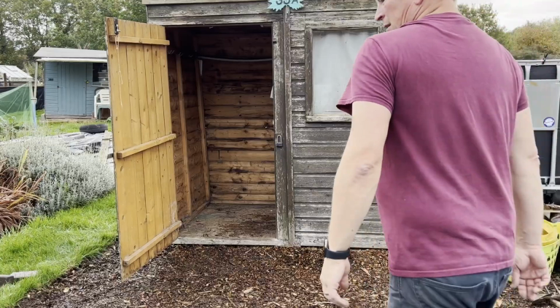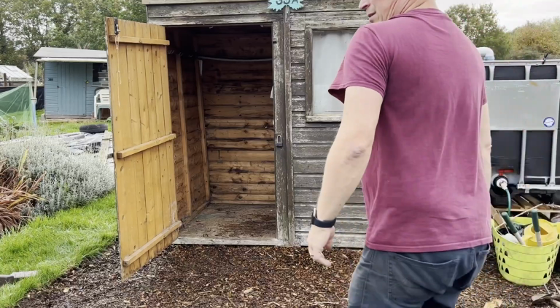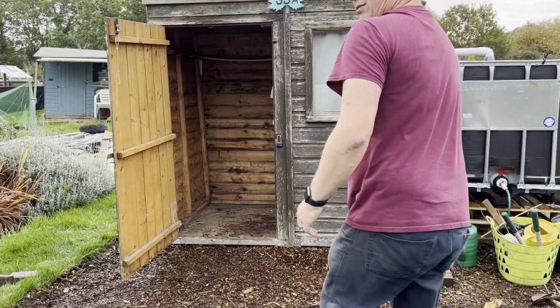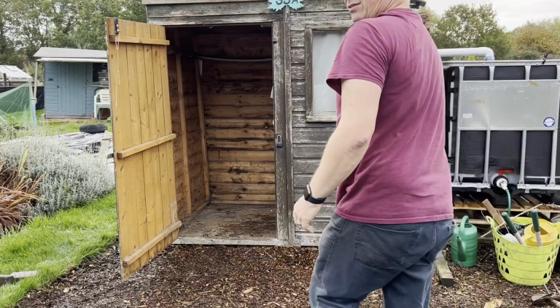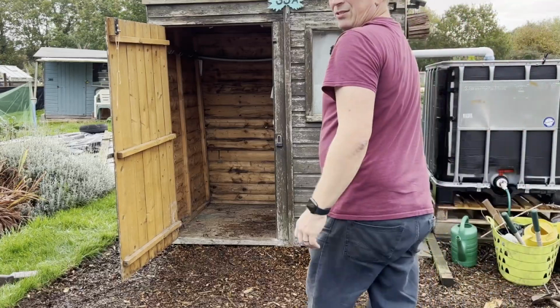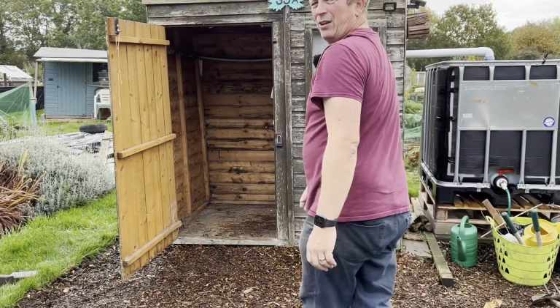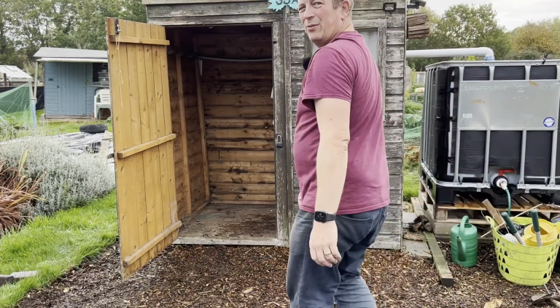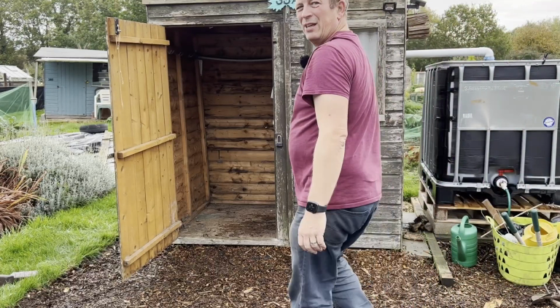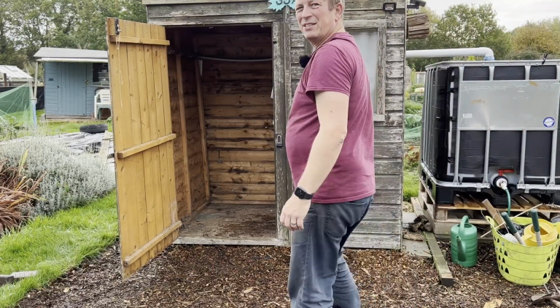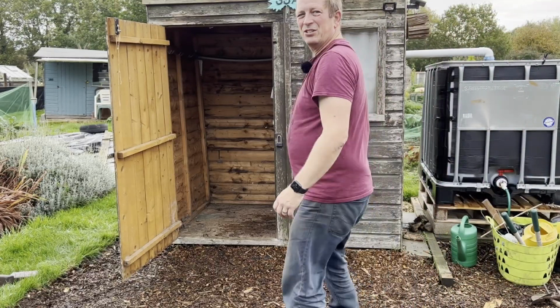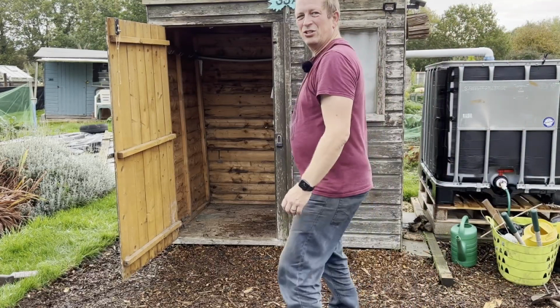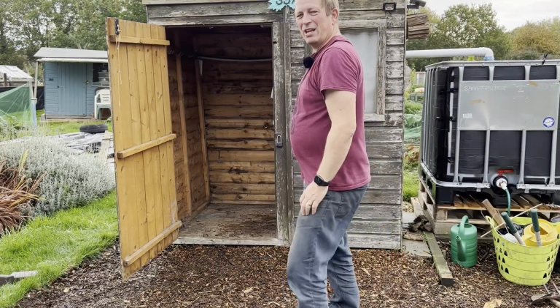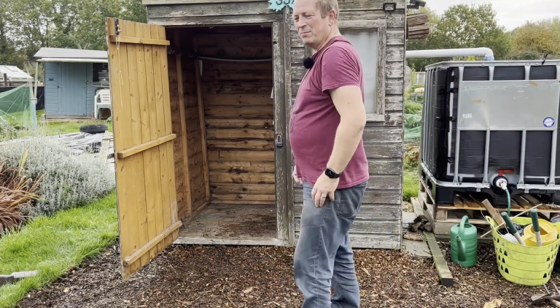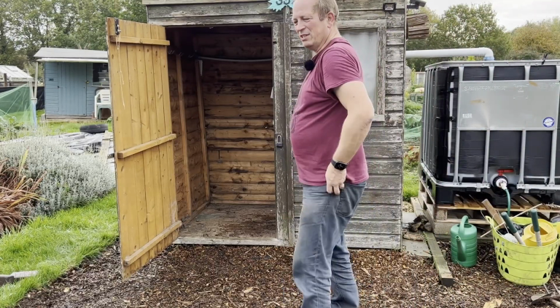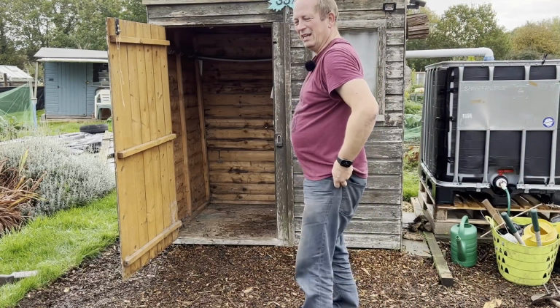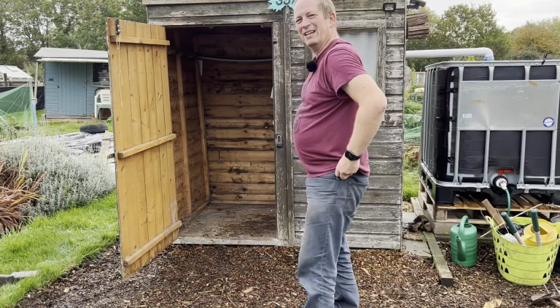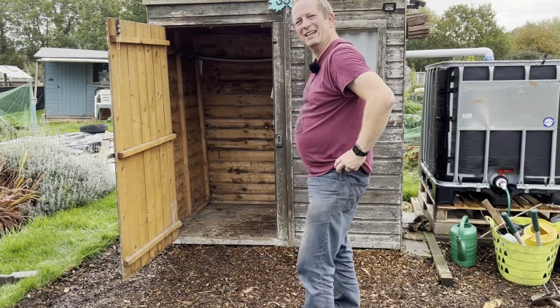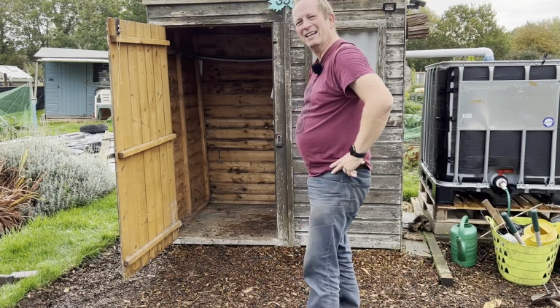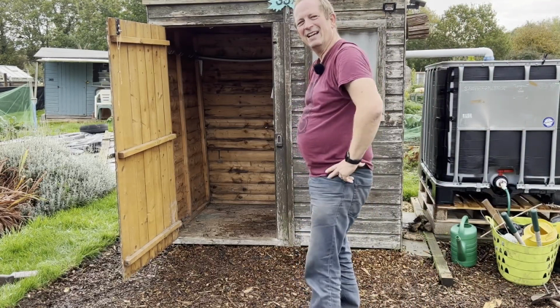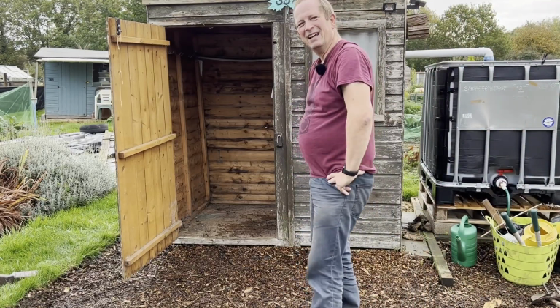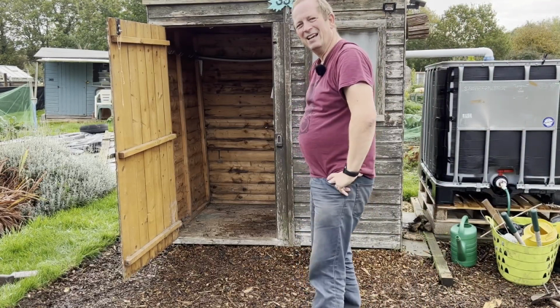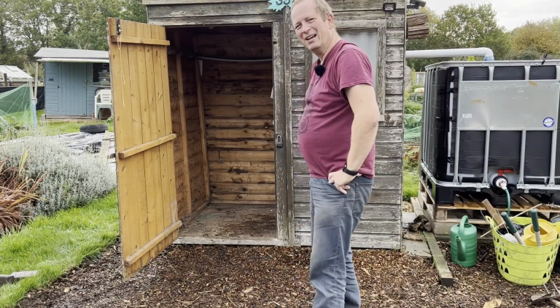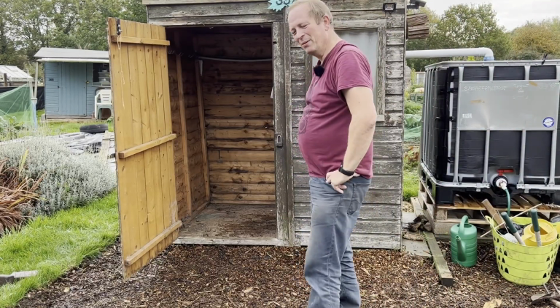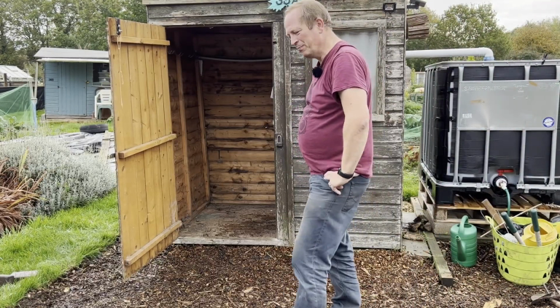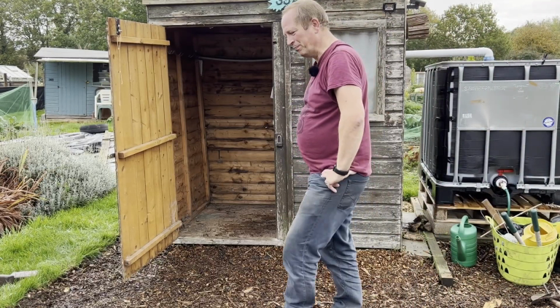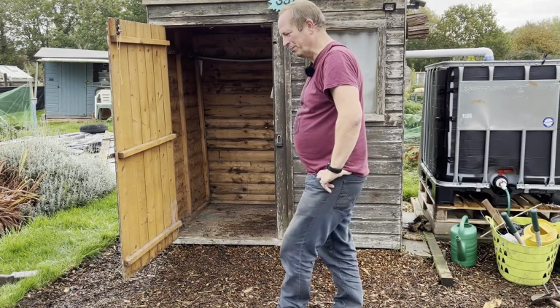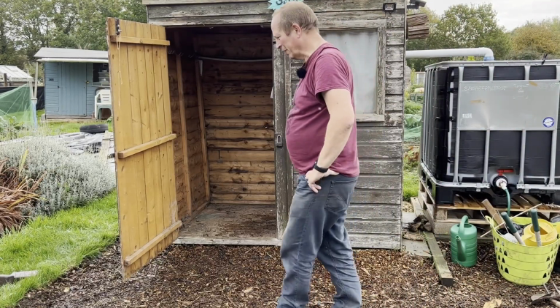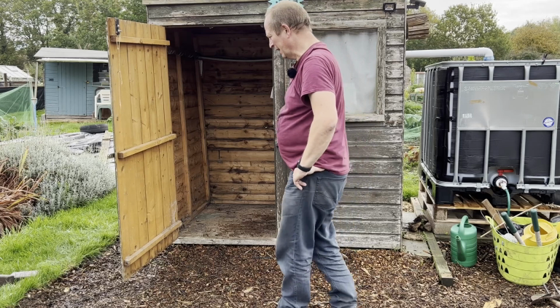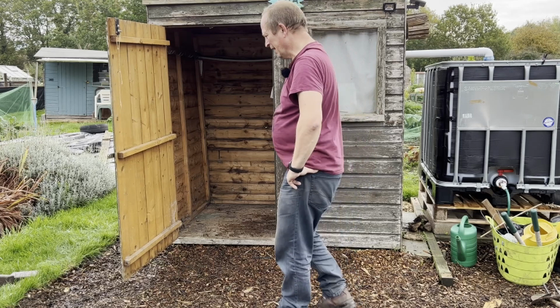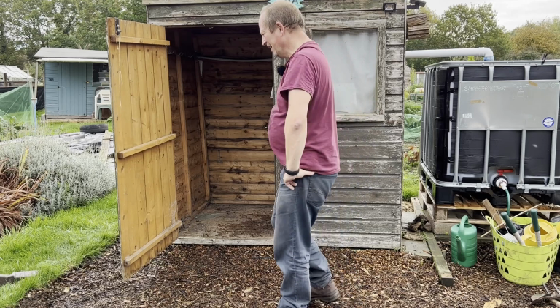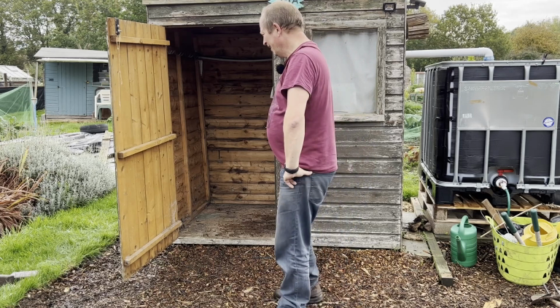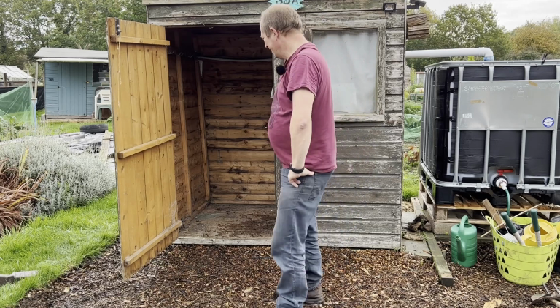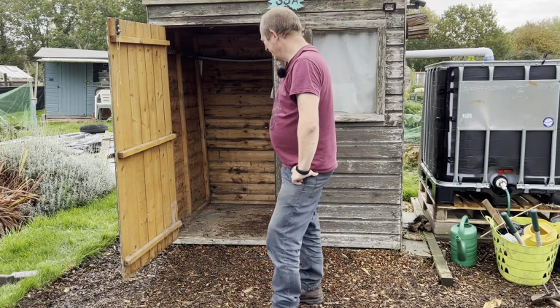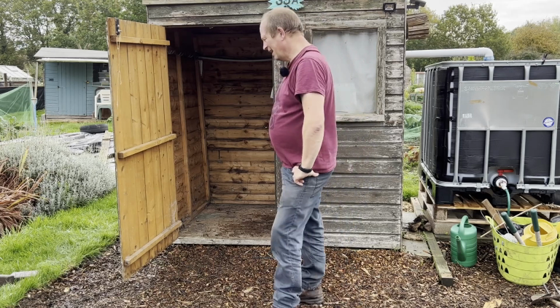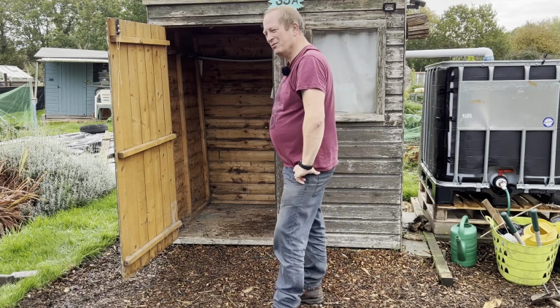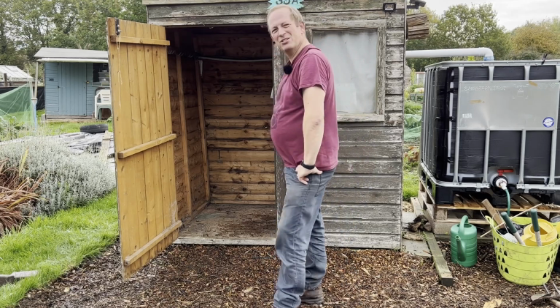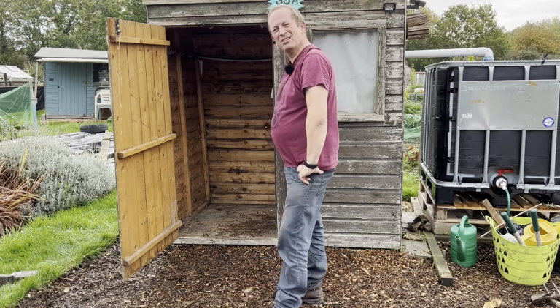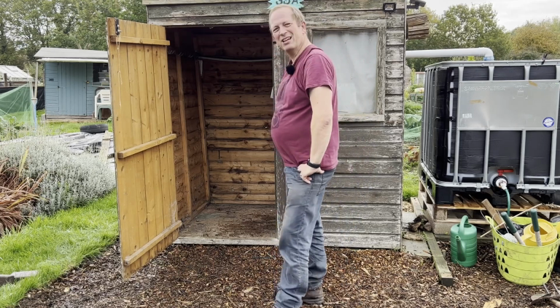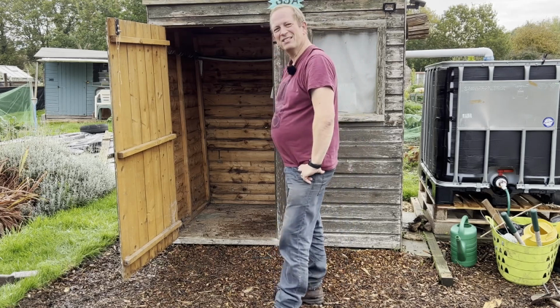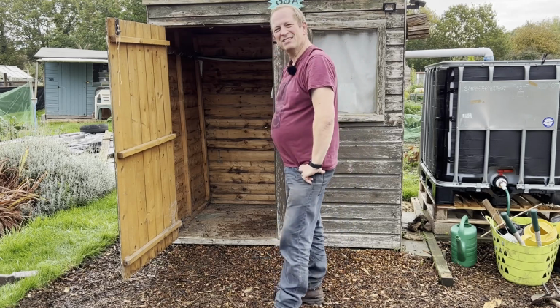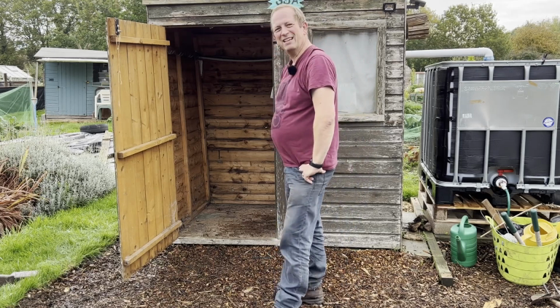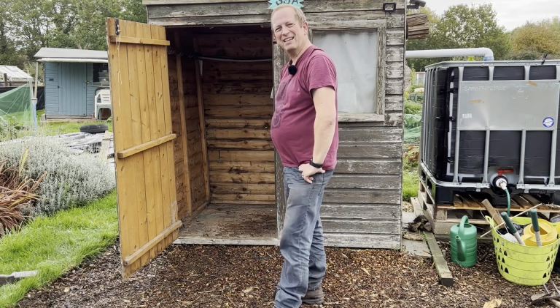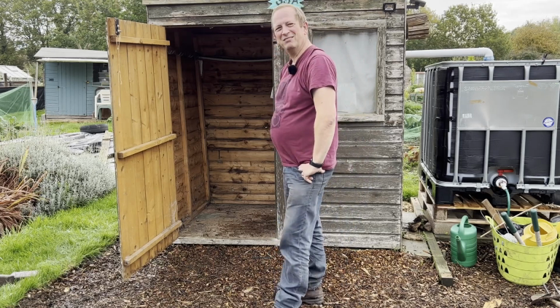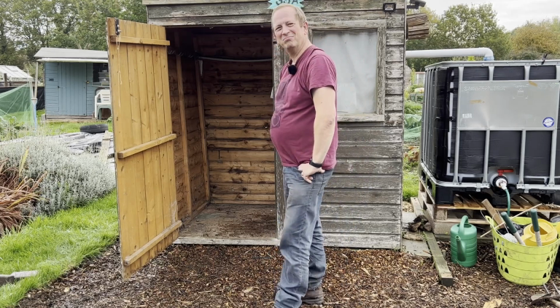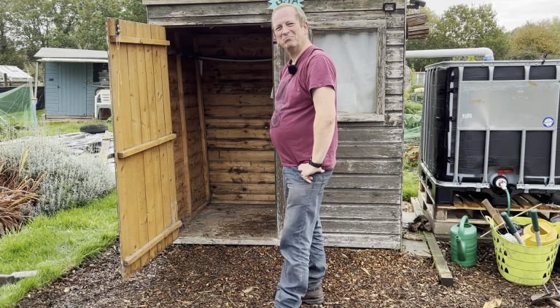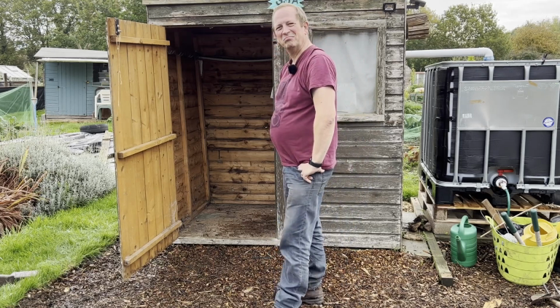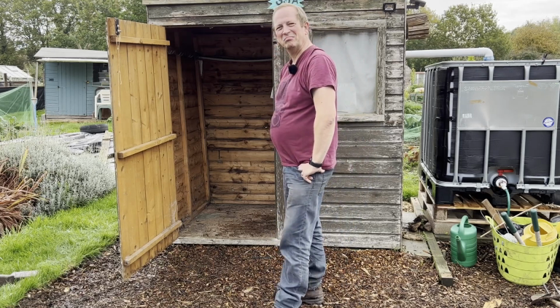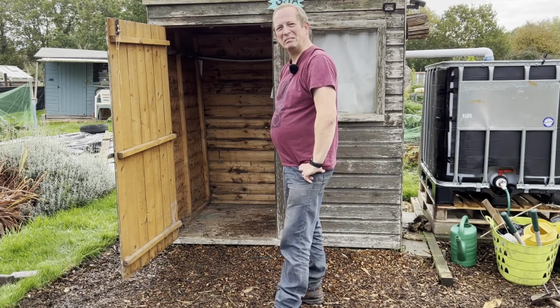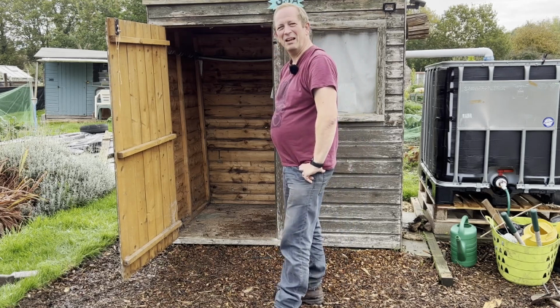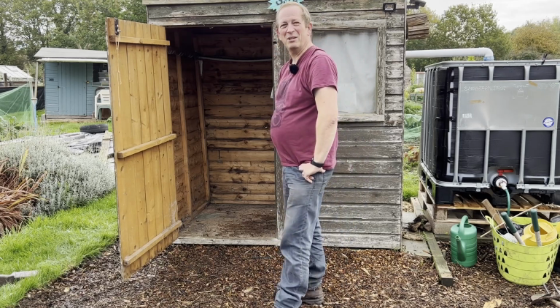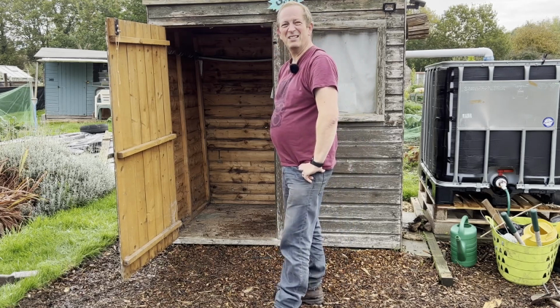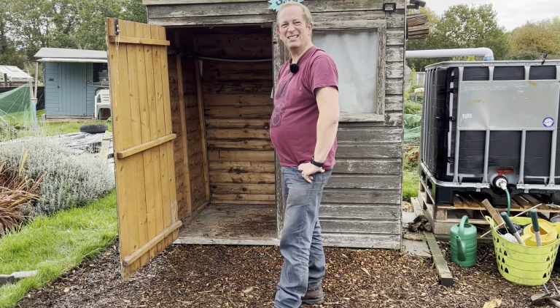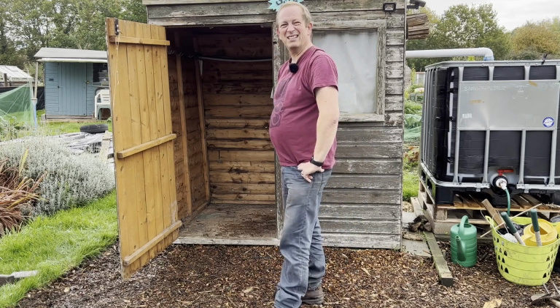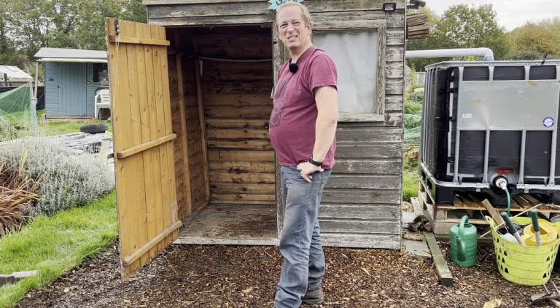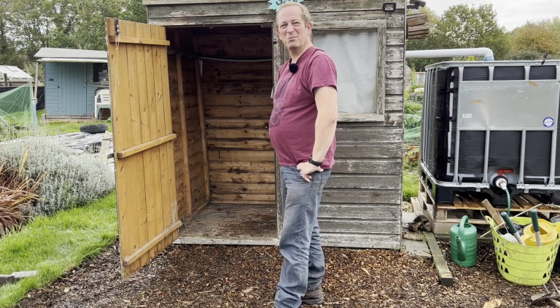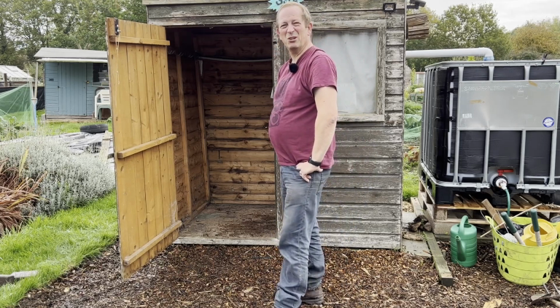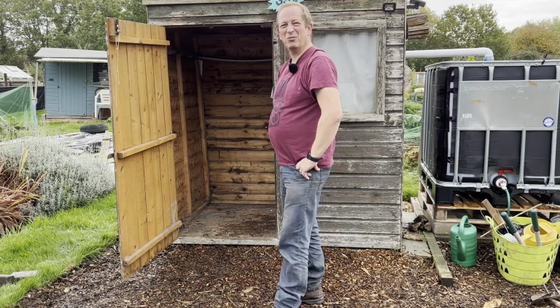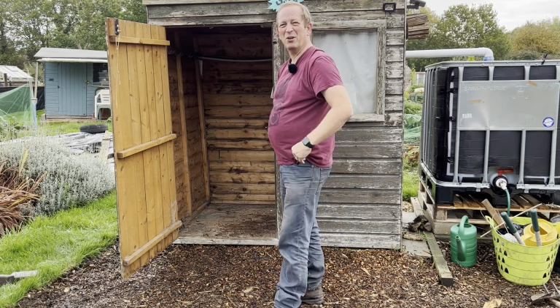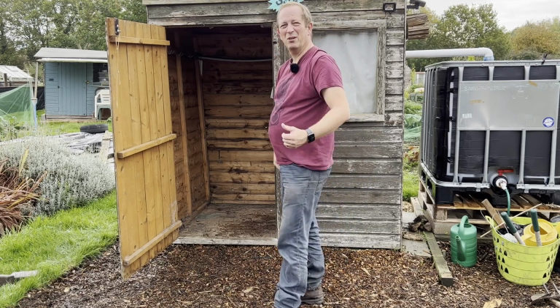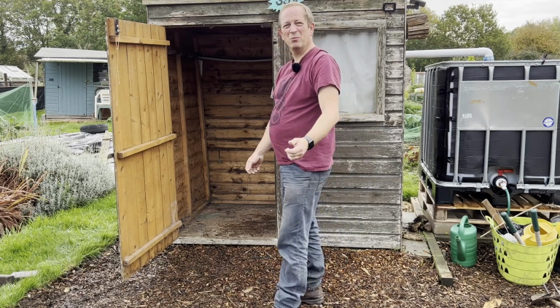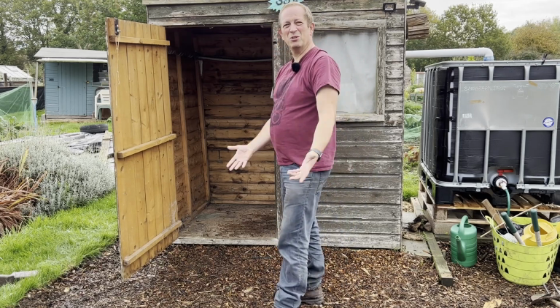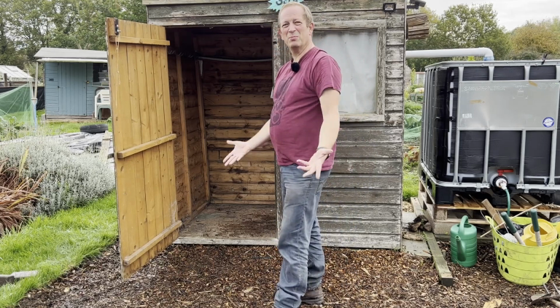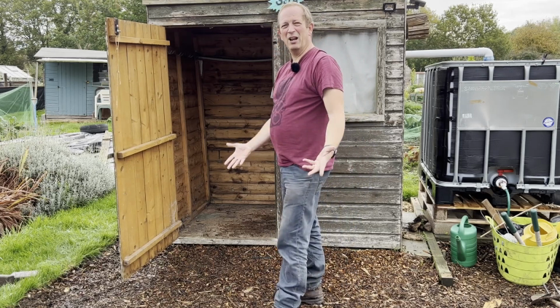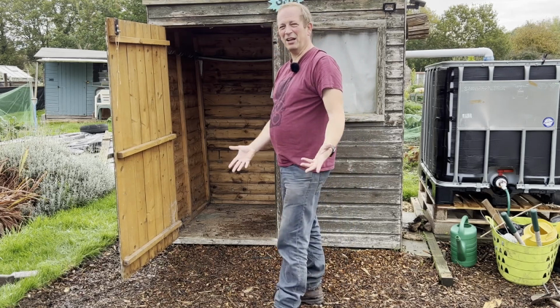So that's the shed emptied. Now just a case of seeing how easy it is to move. Wish me luck.